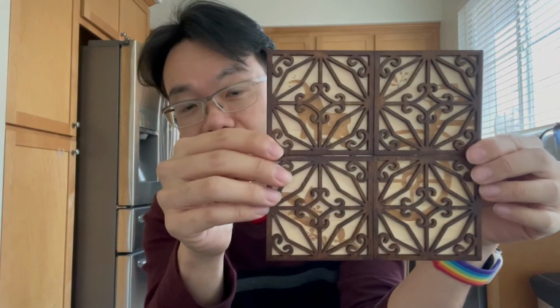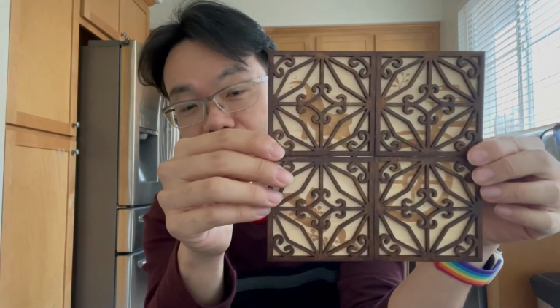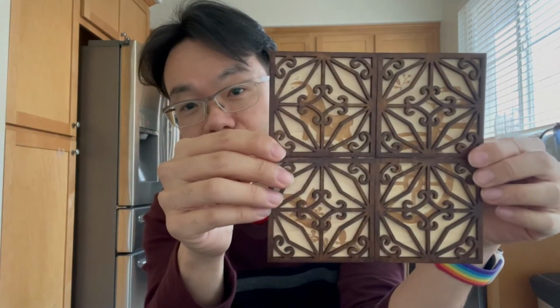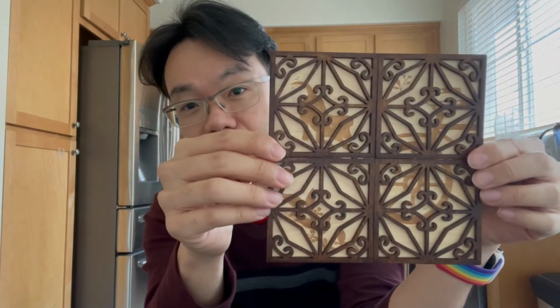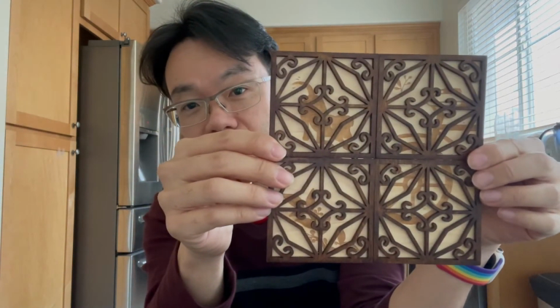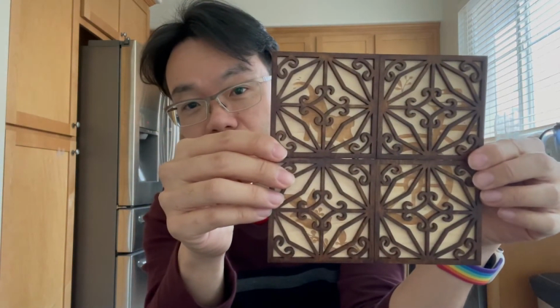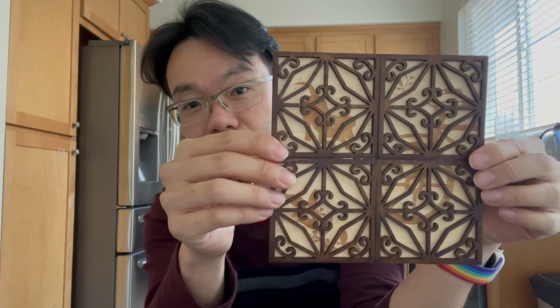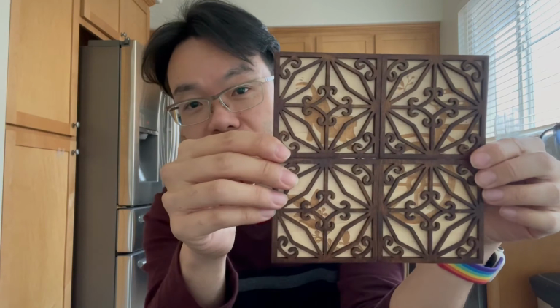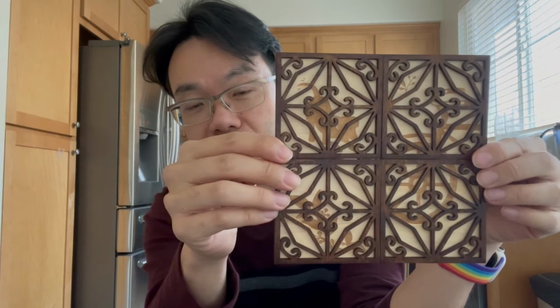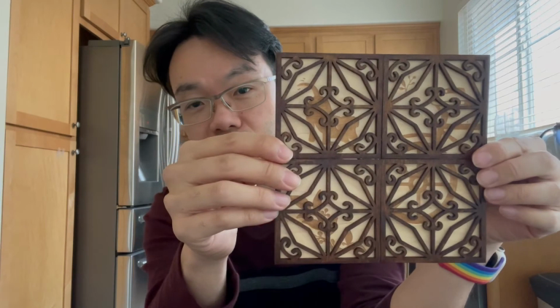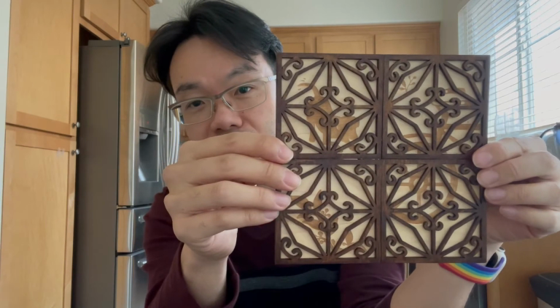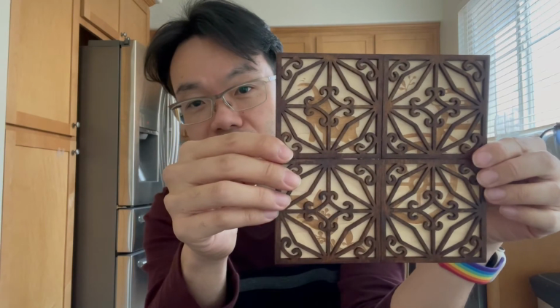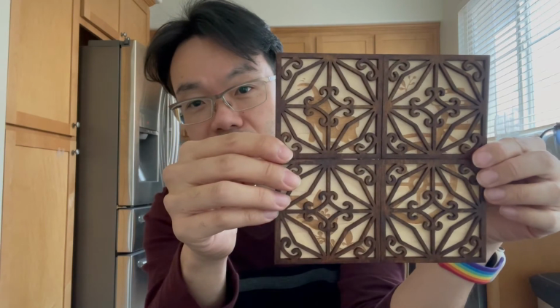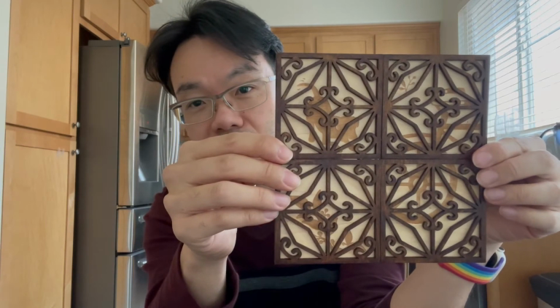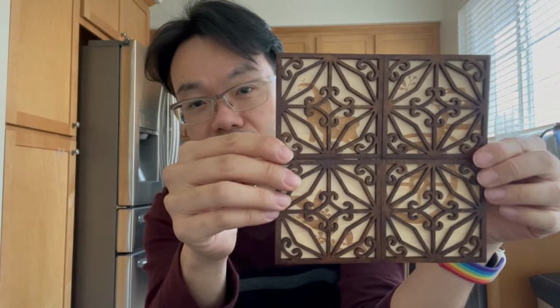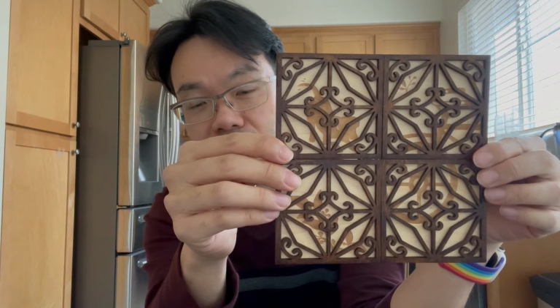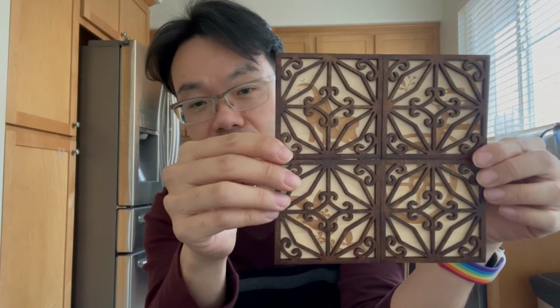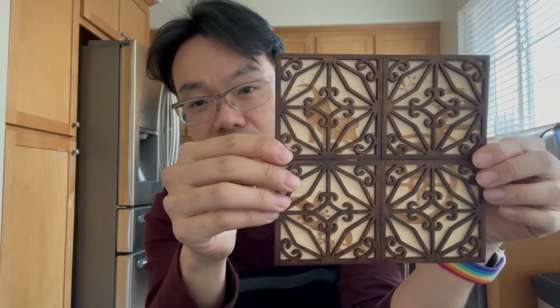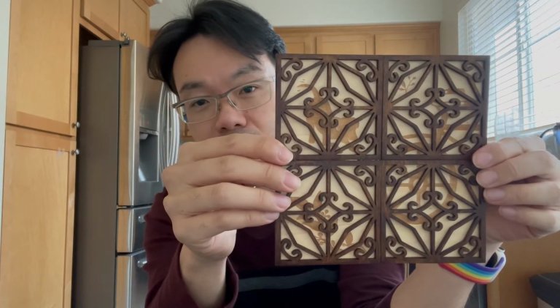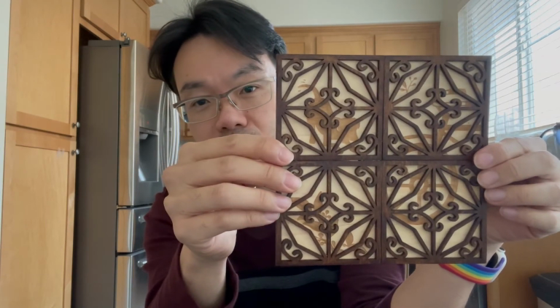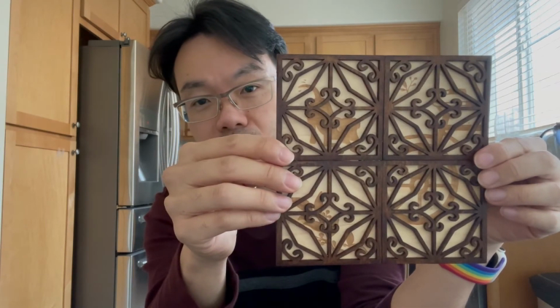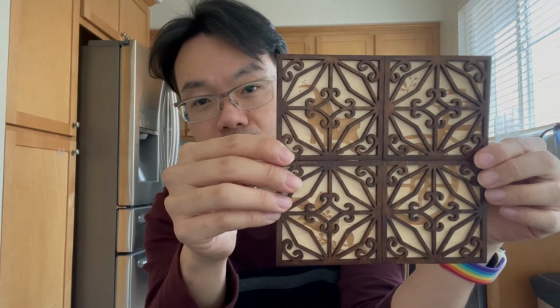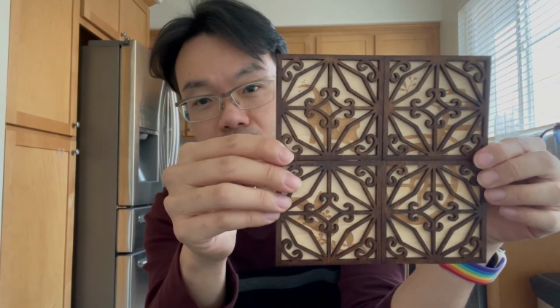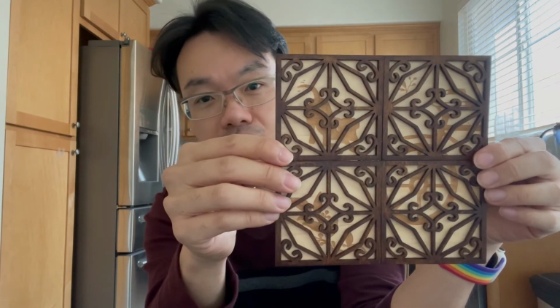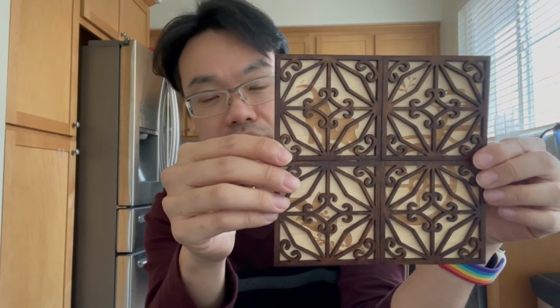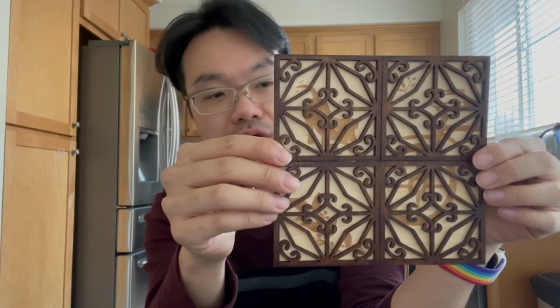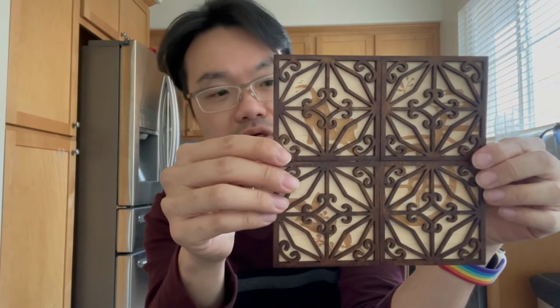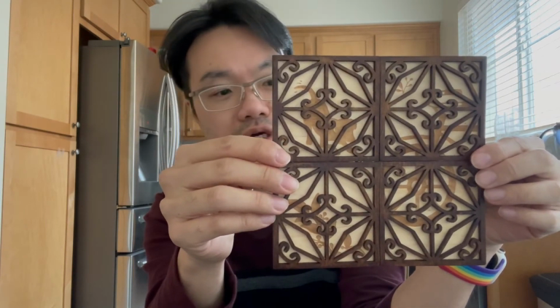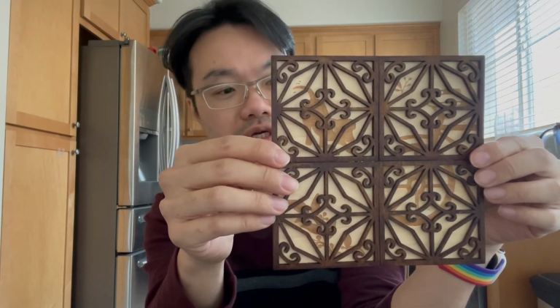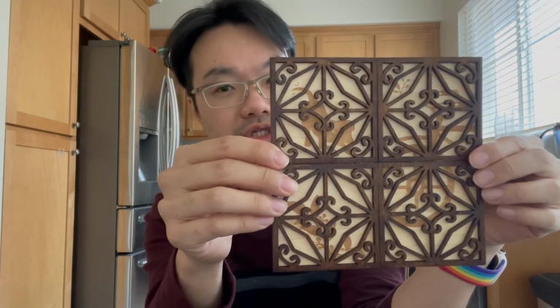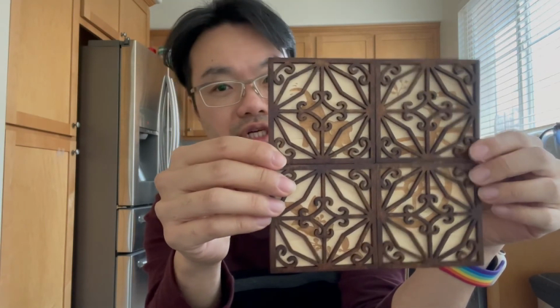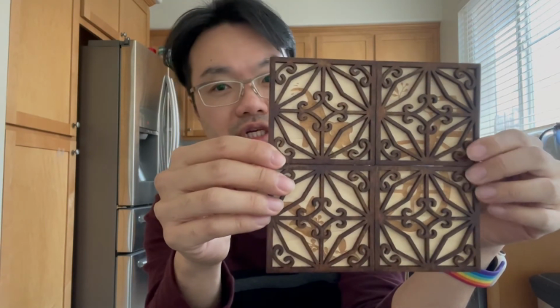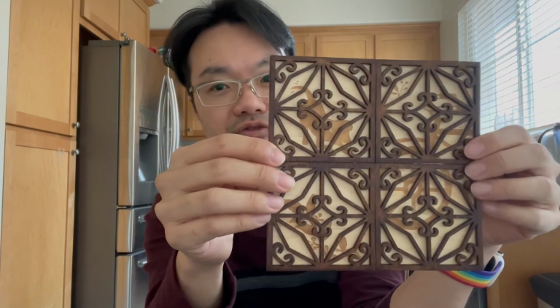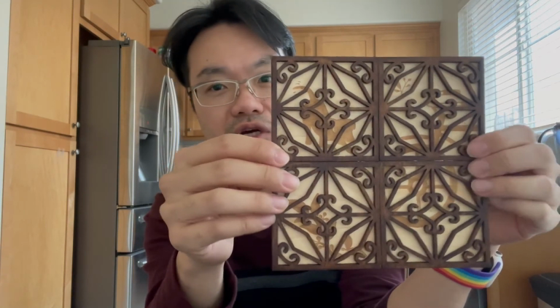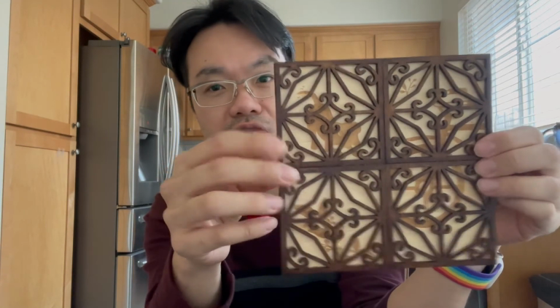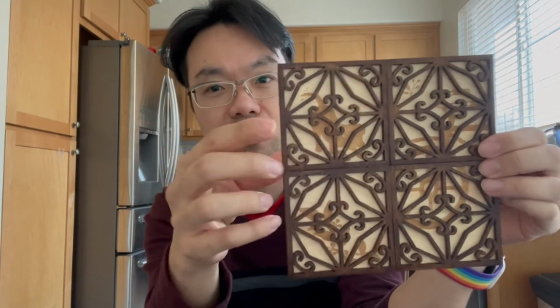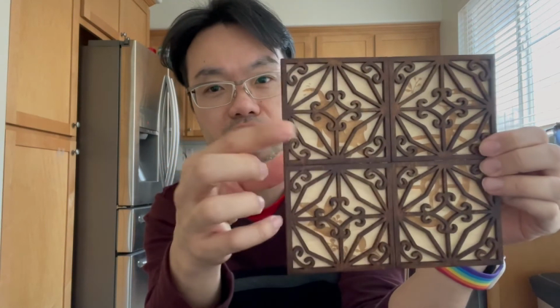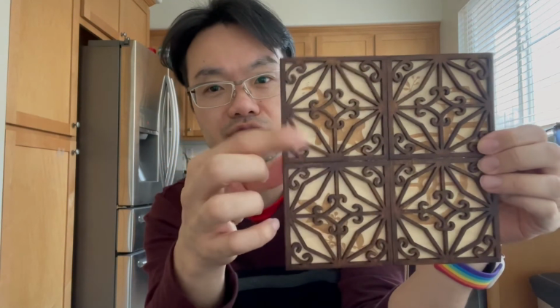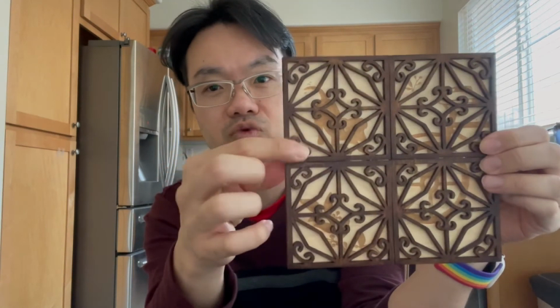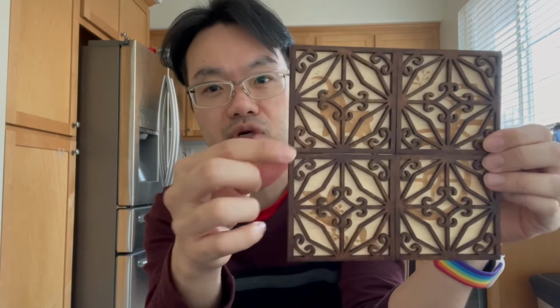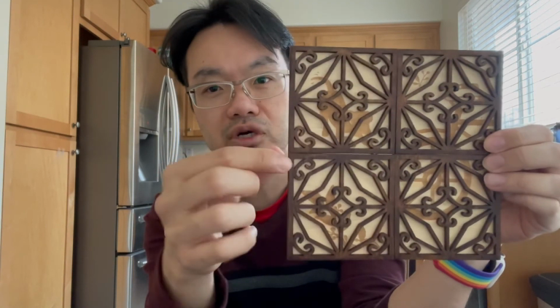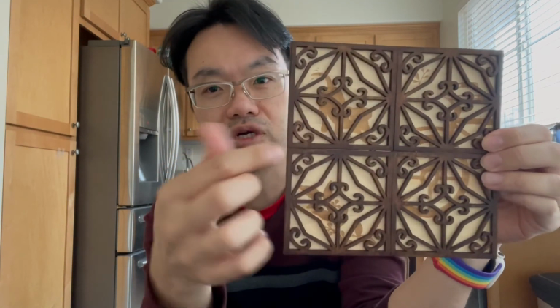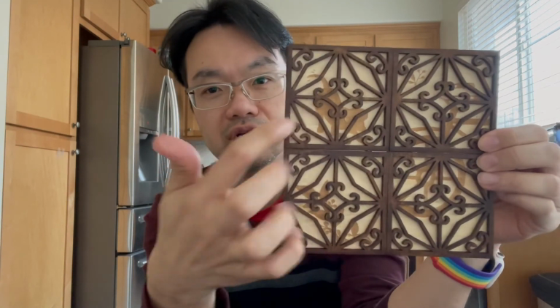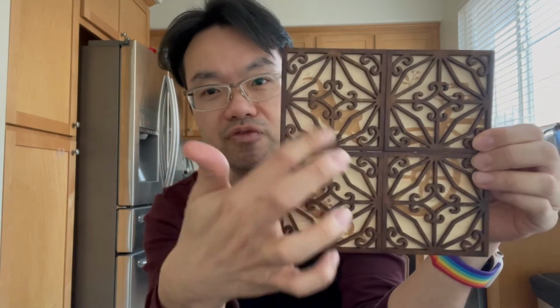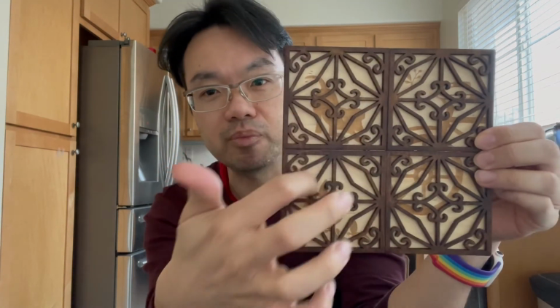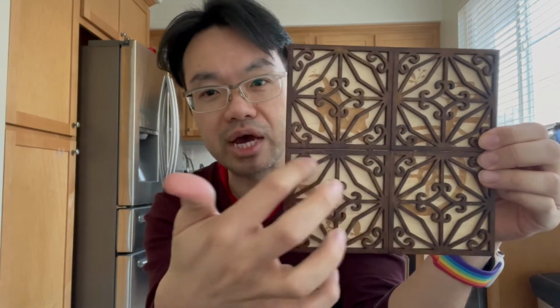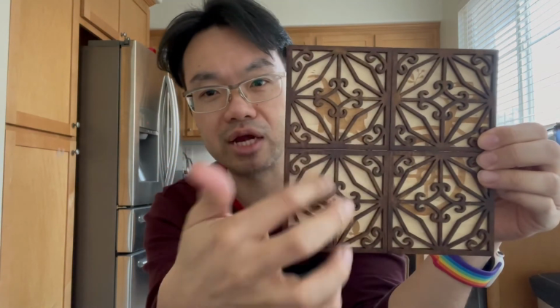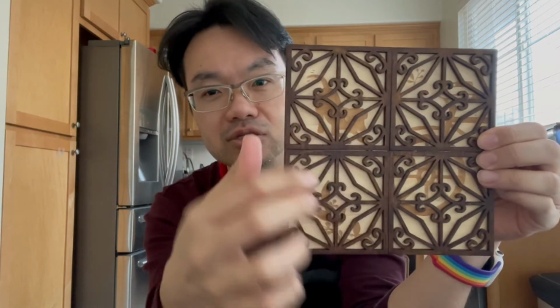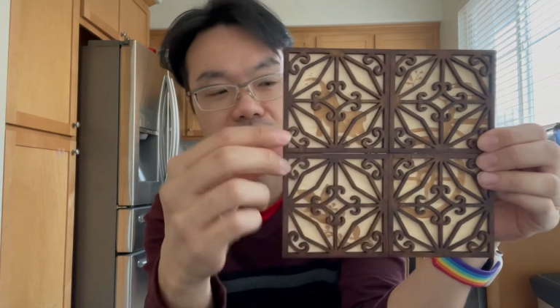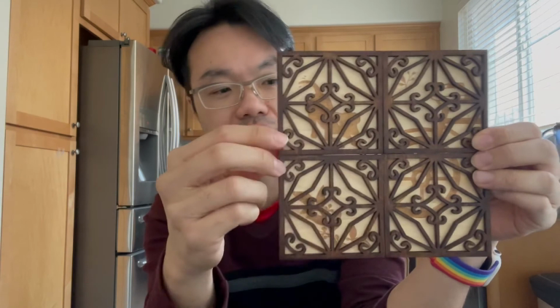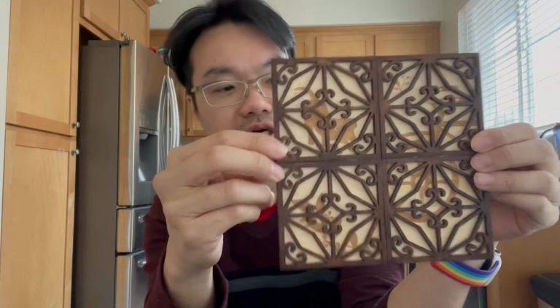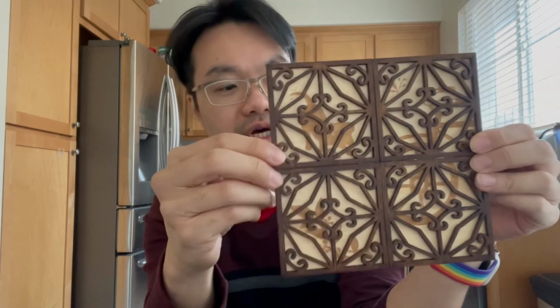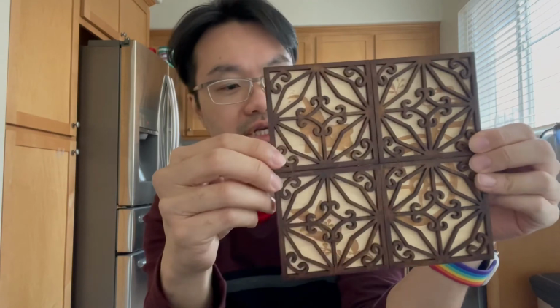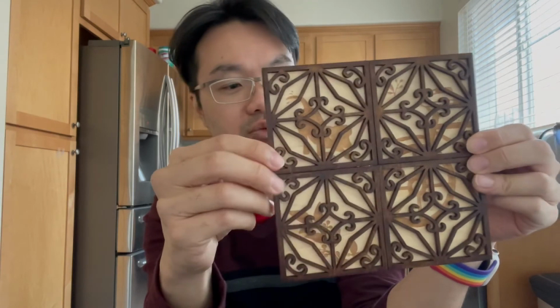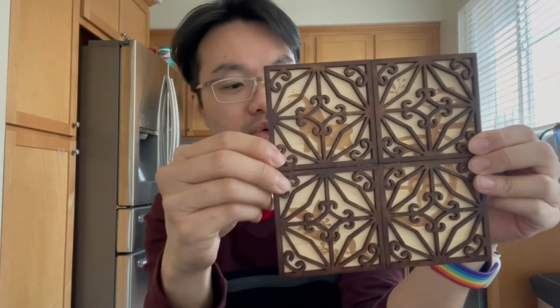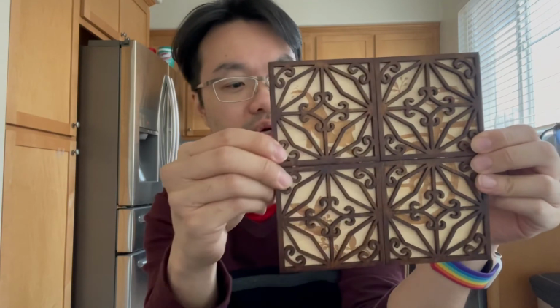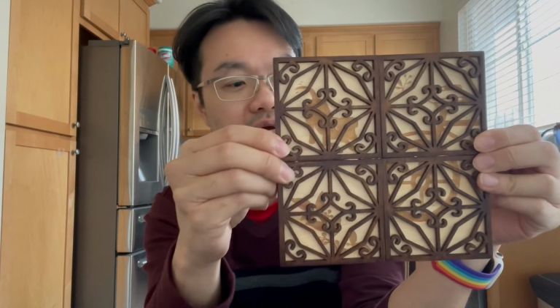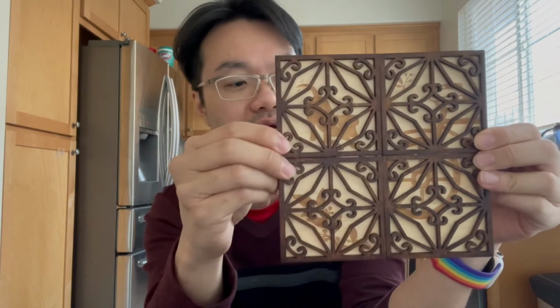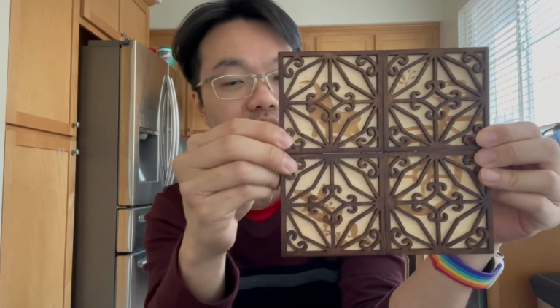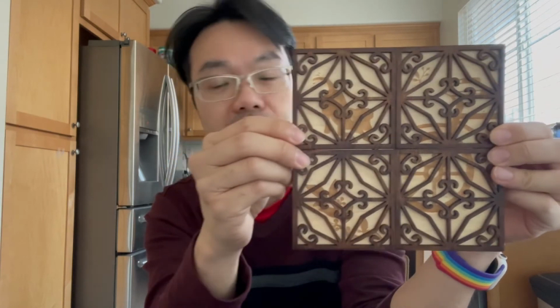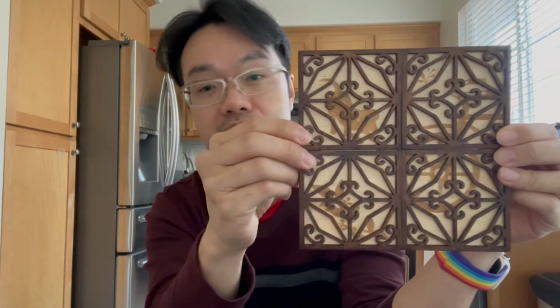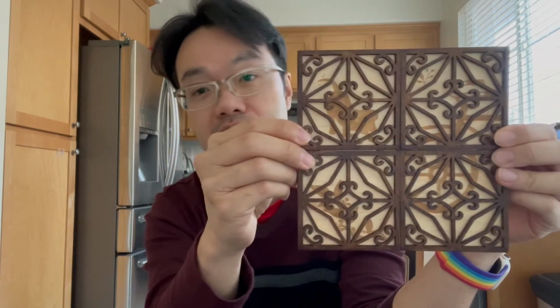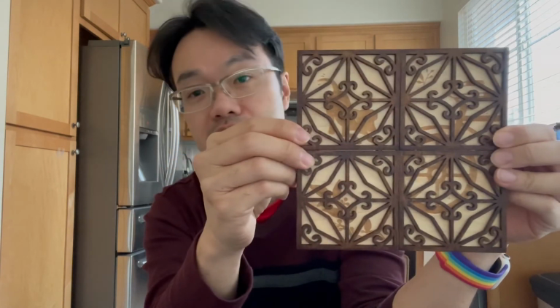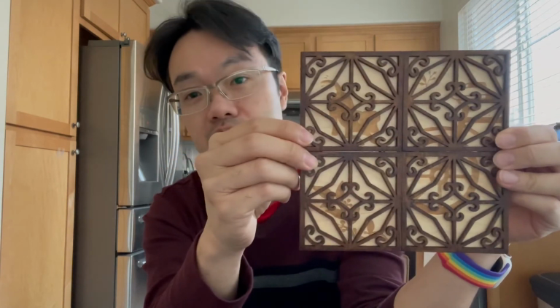We chatted with the artist — she has a little store there. She had different colors of wood and different patterns inside, and we went ahead and picked this one.